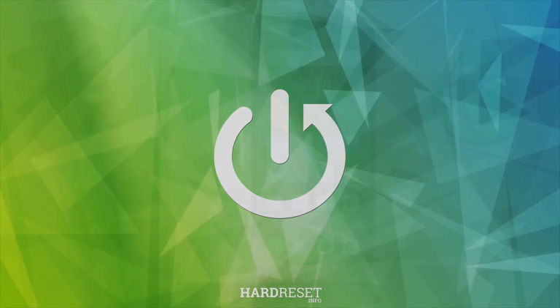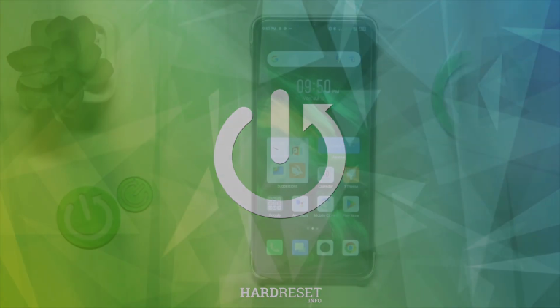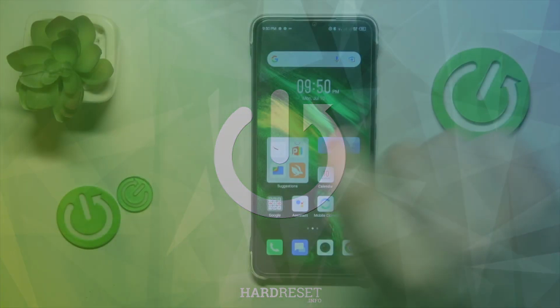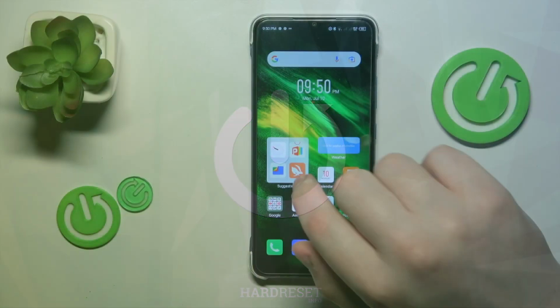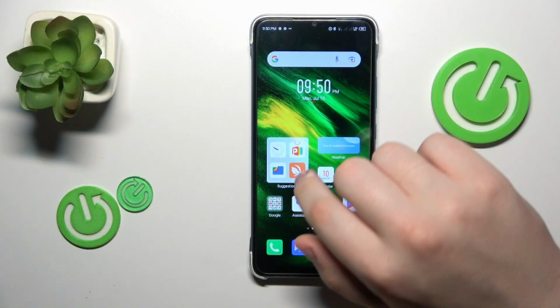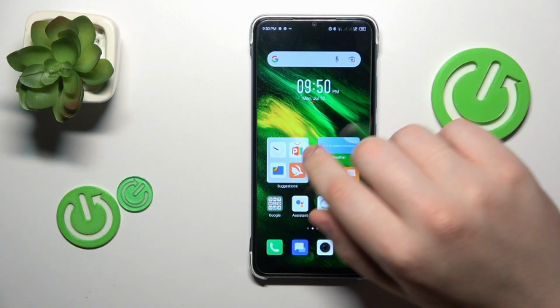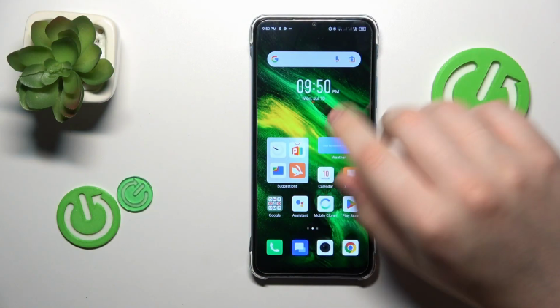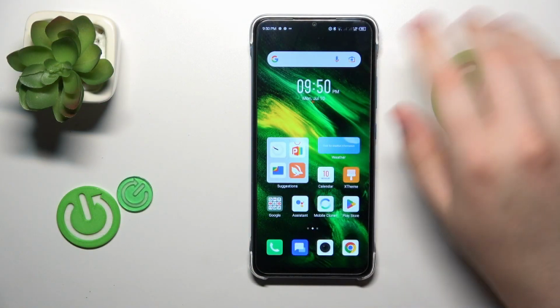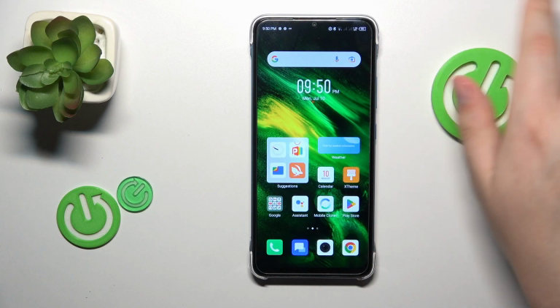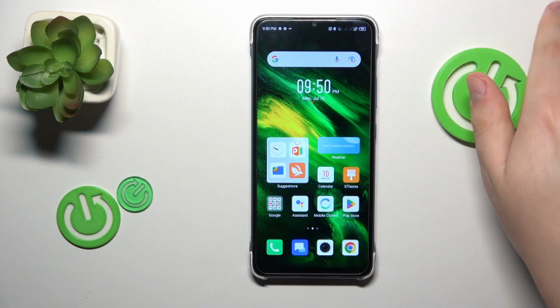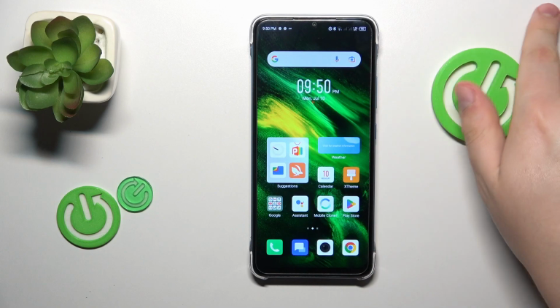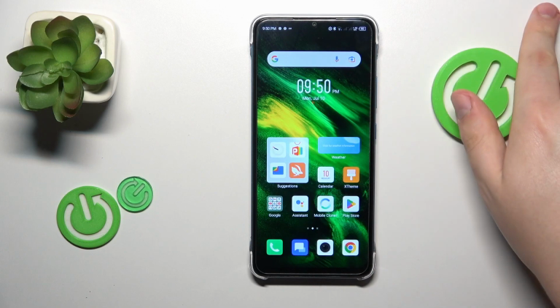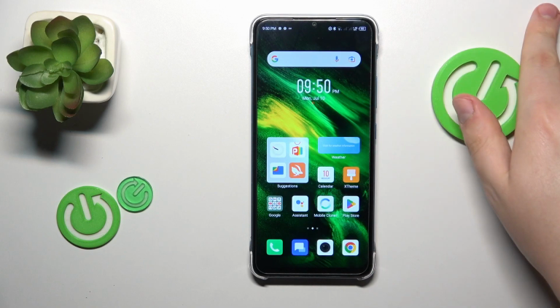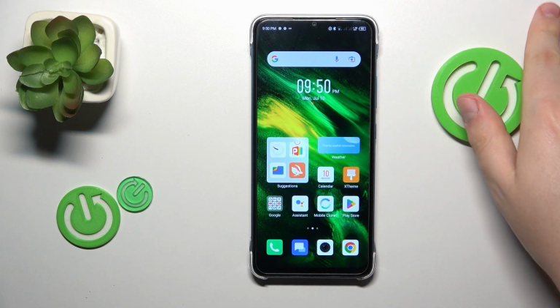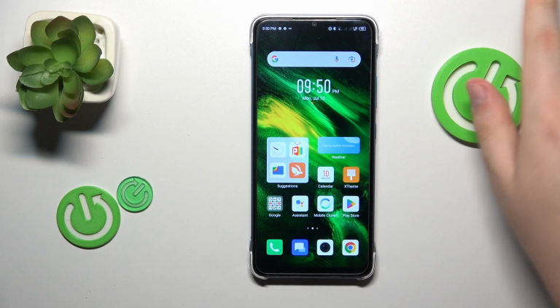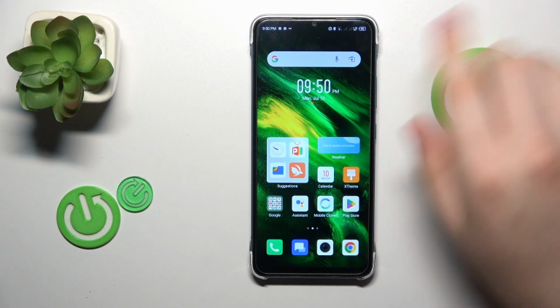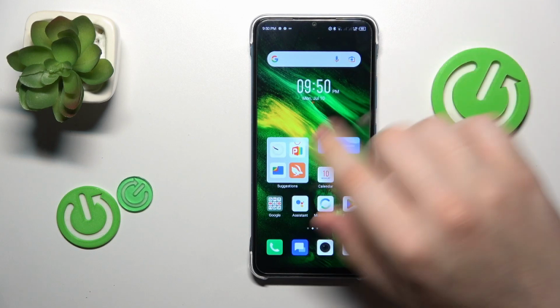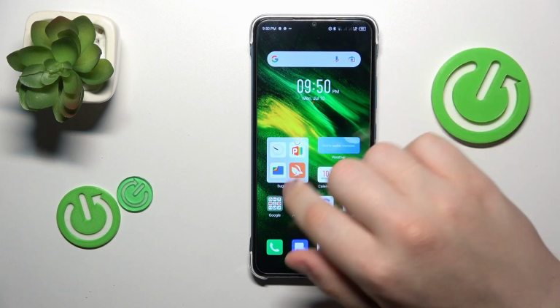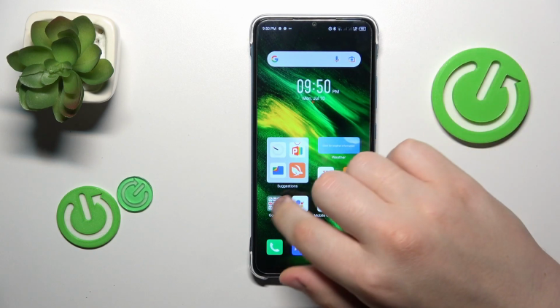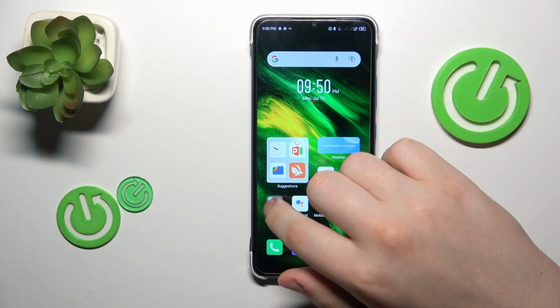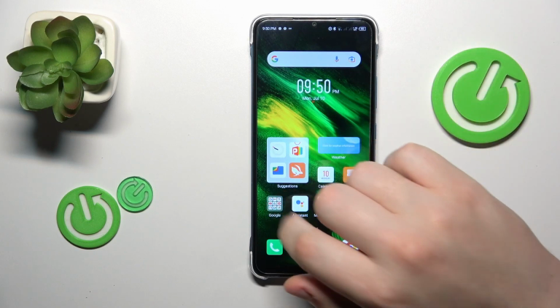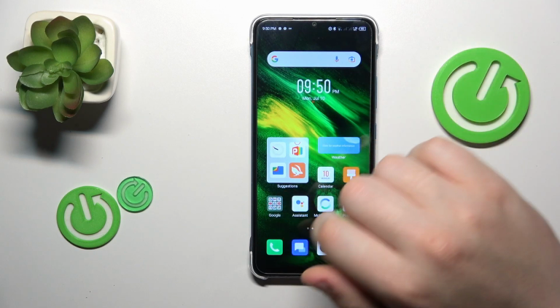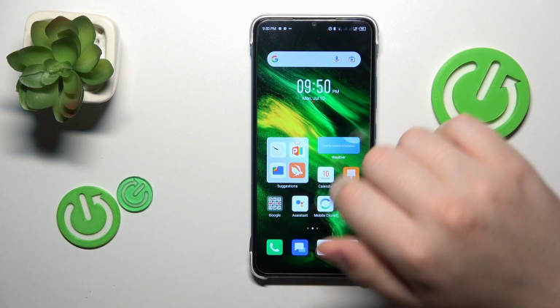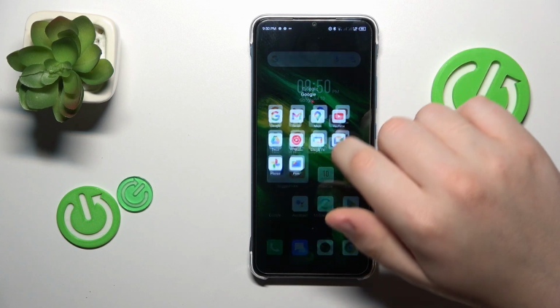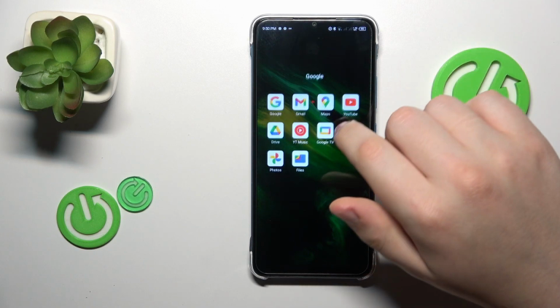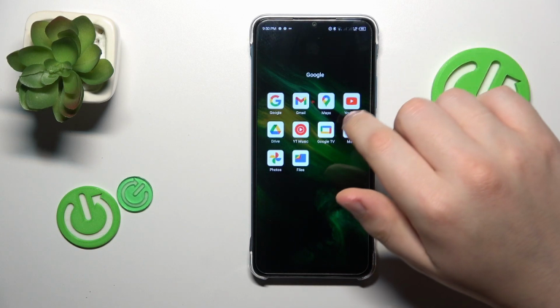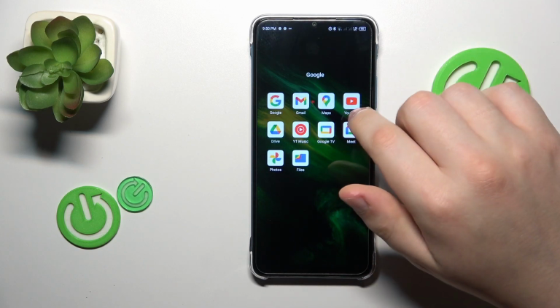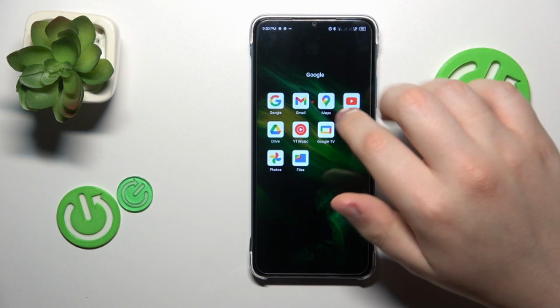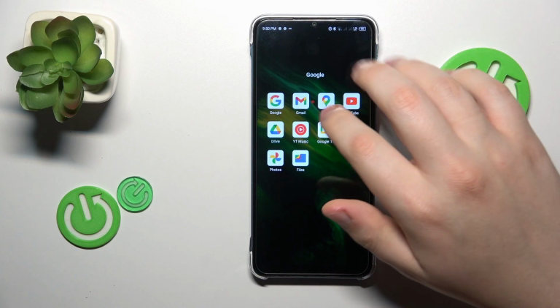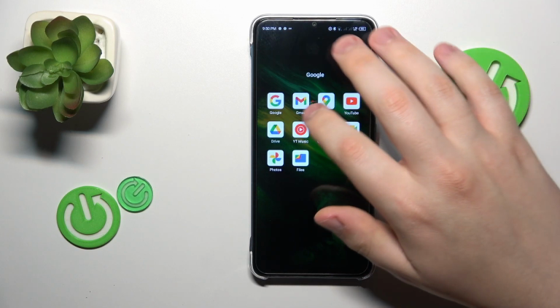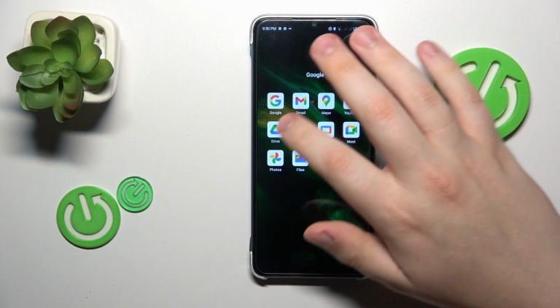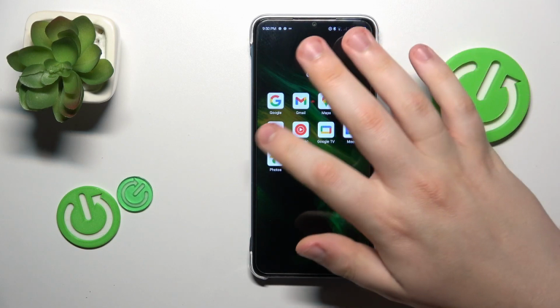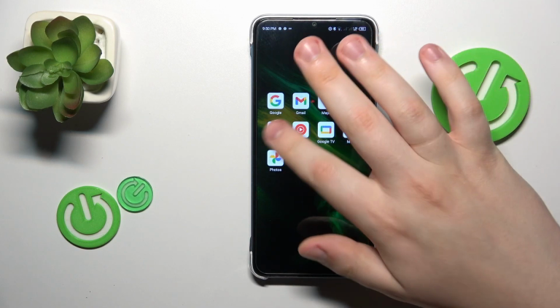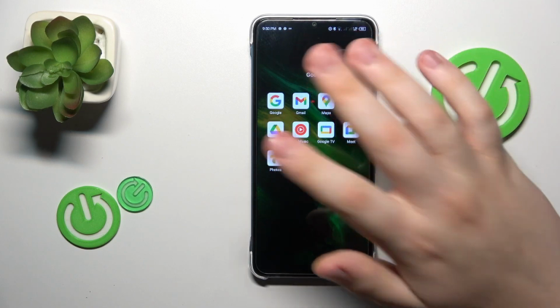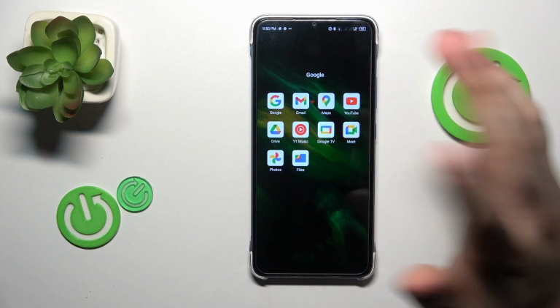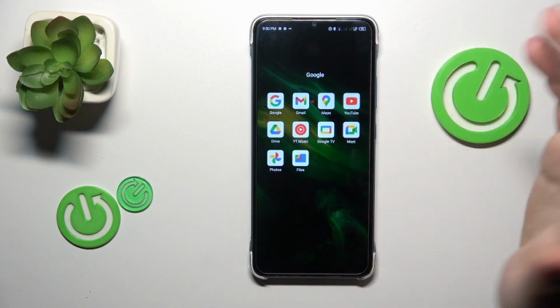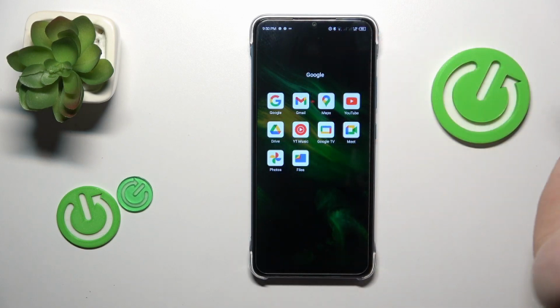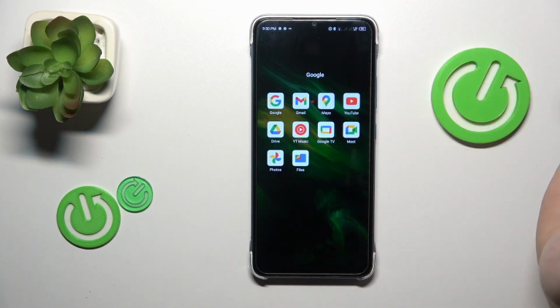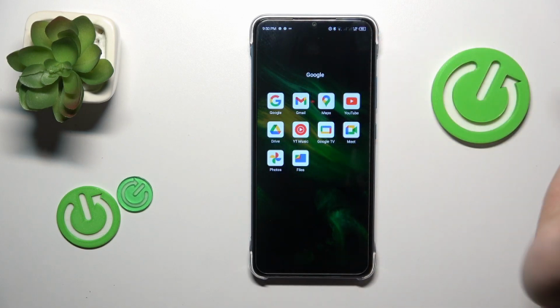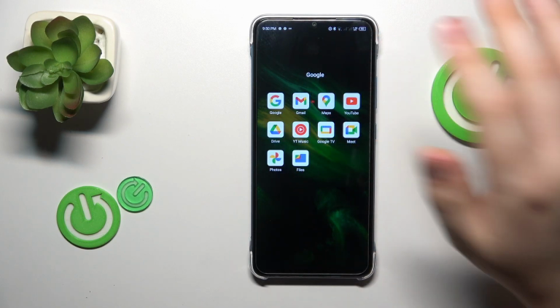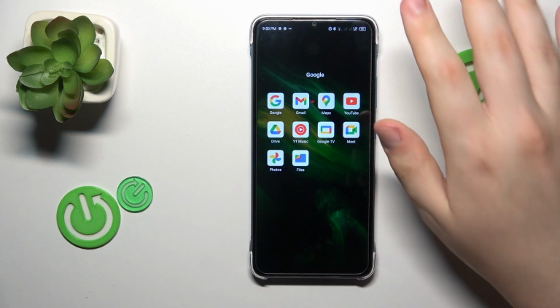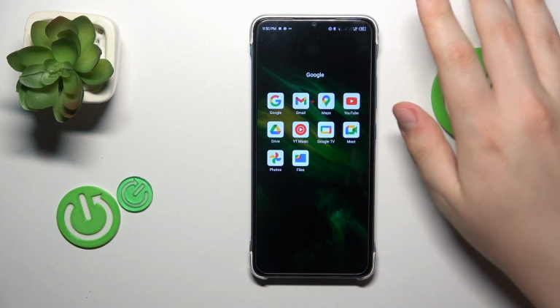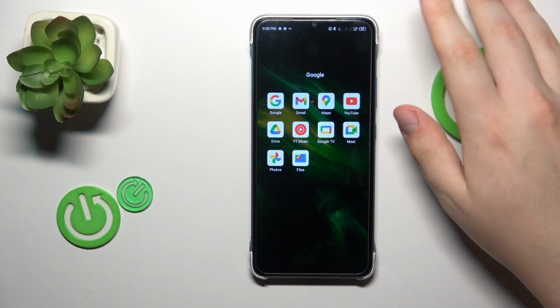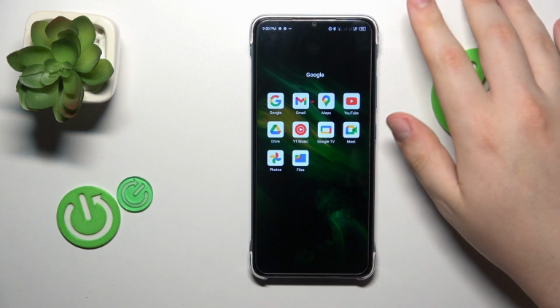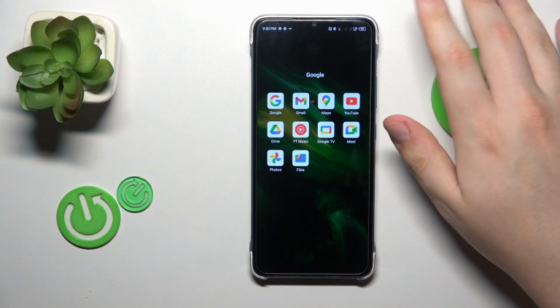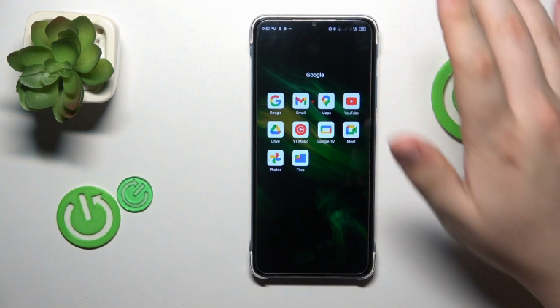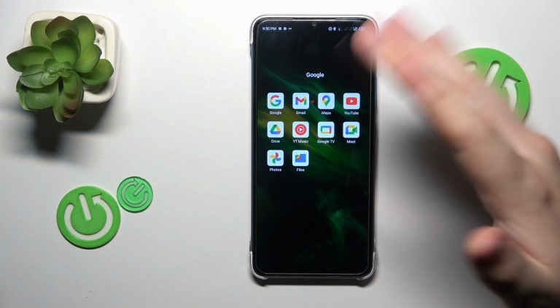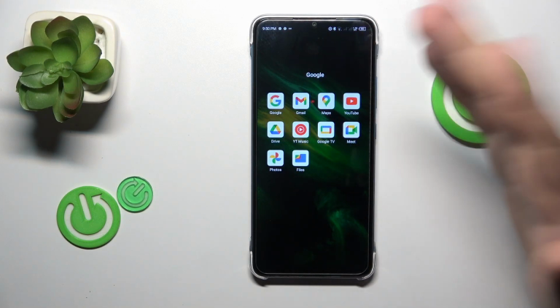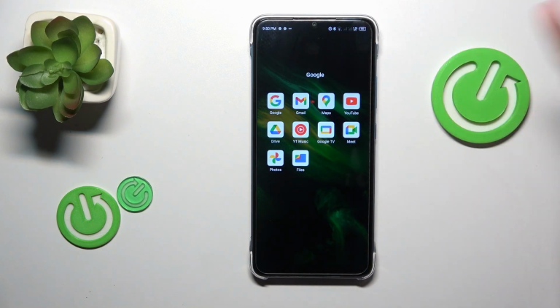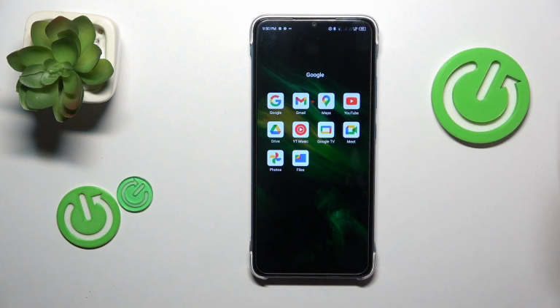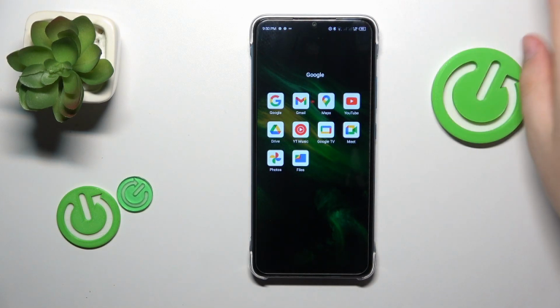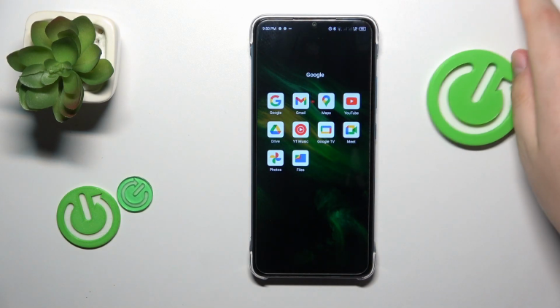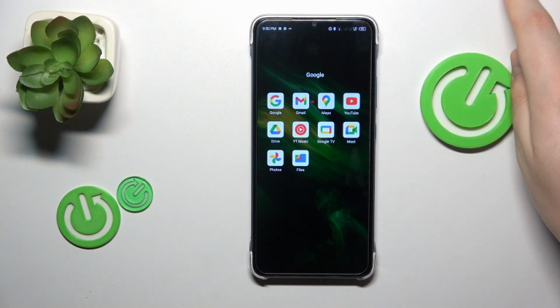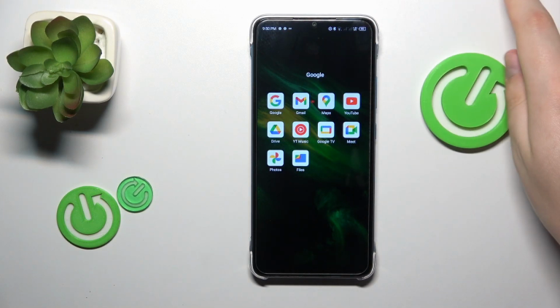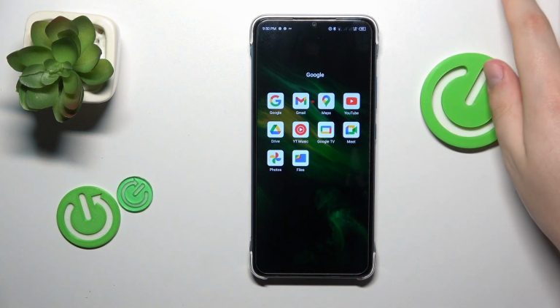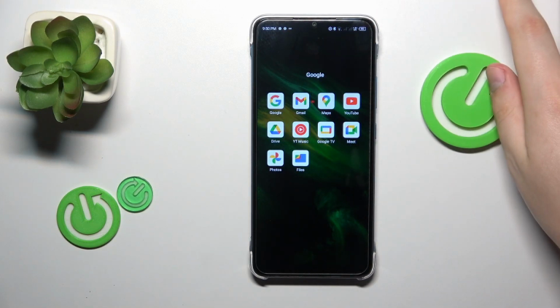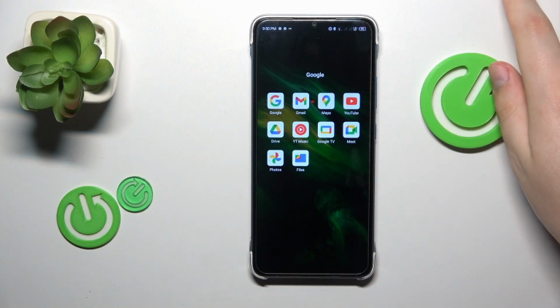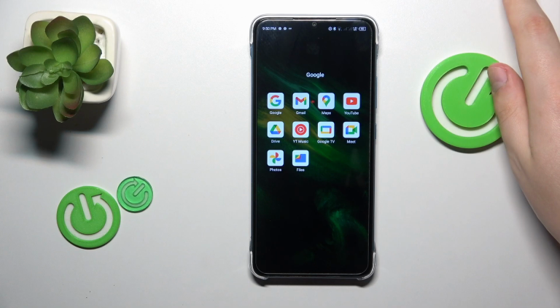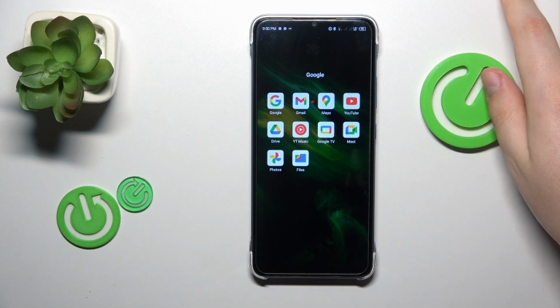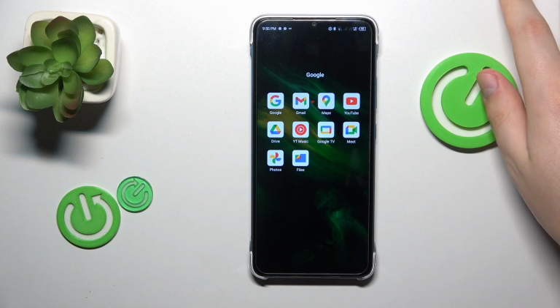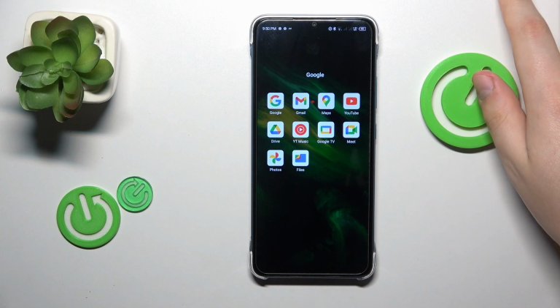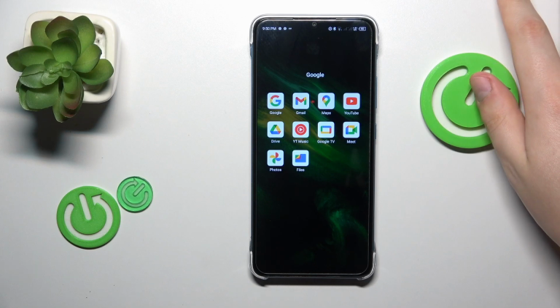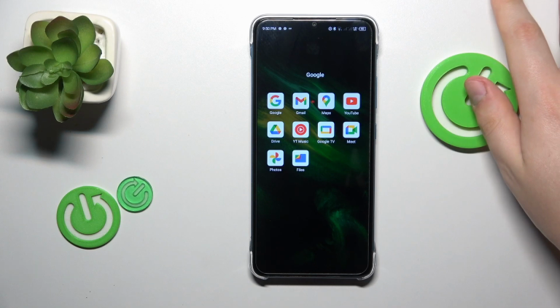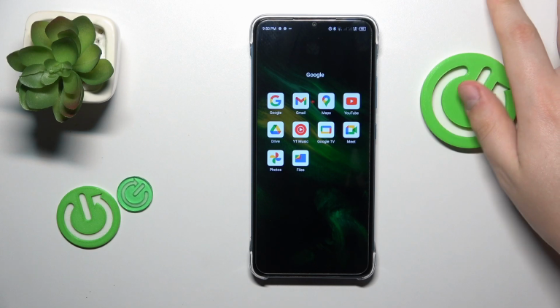First you will need to launch the Google Drive app, or install it in case you do not have it pre-installed like I do.